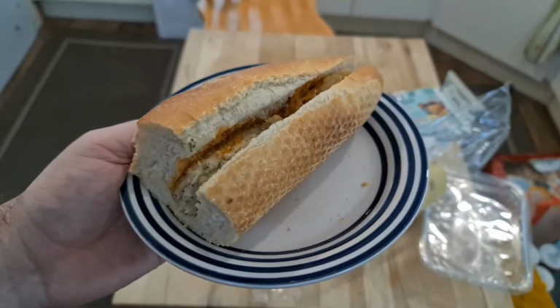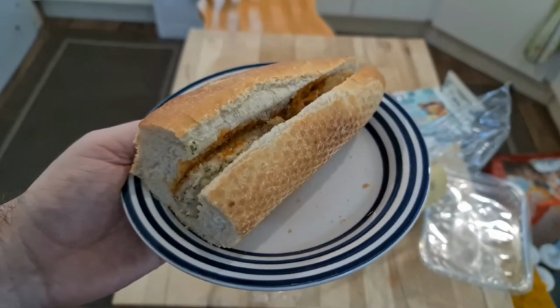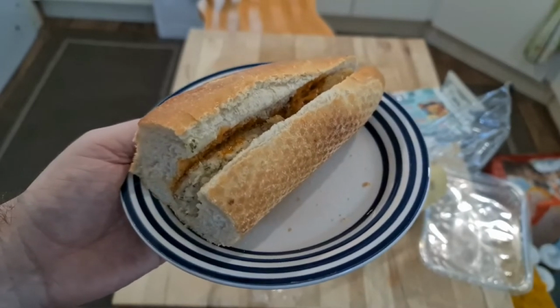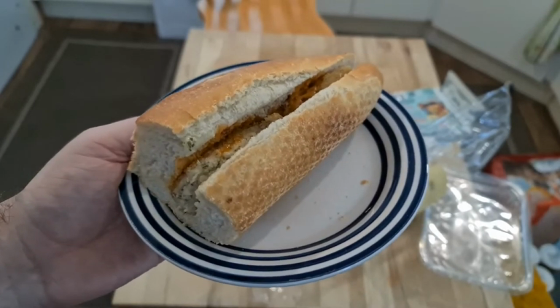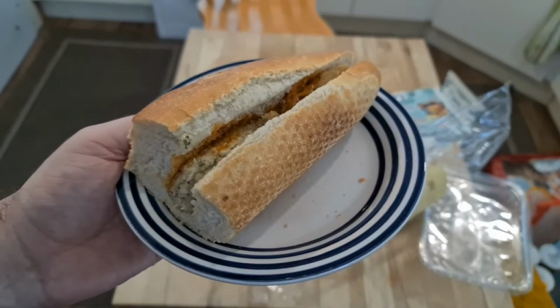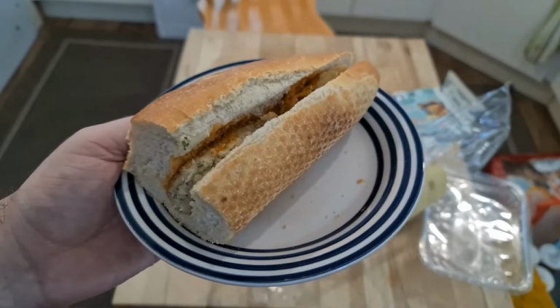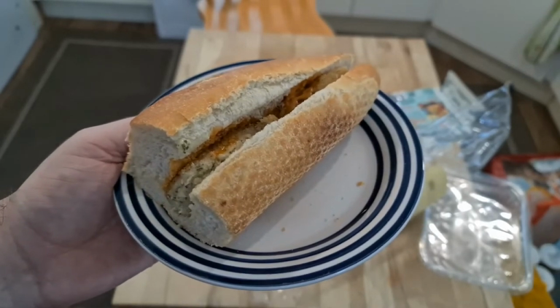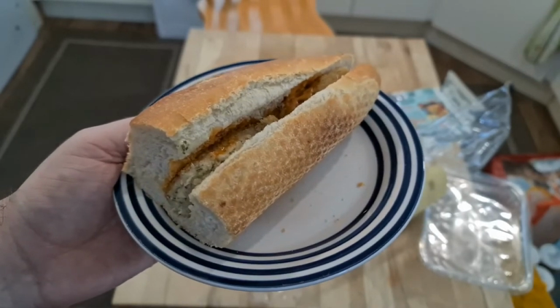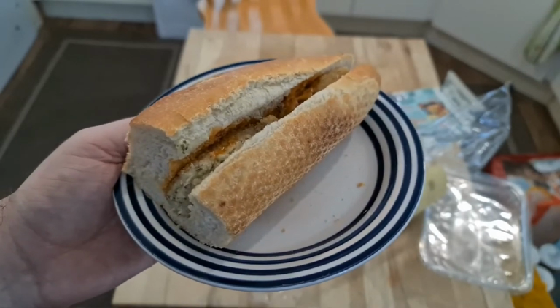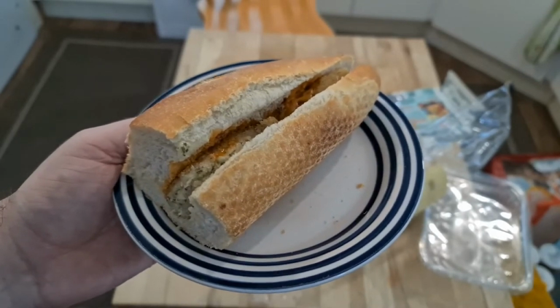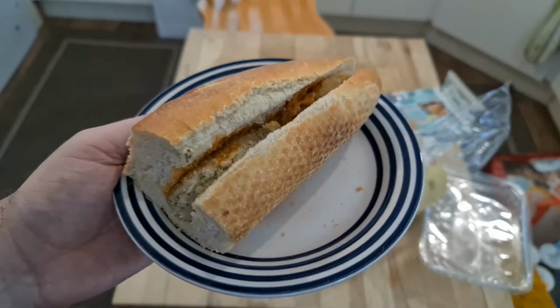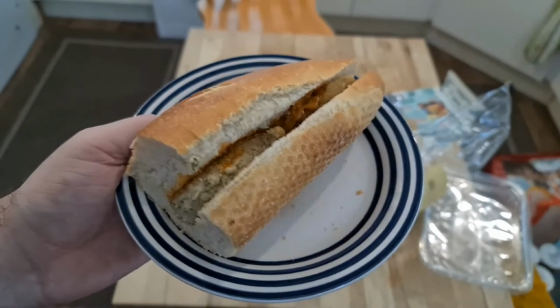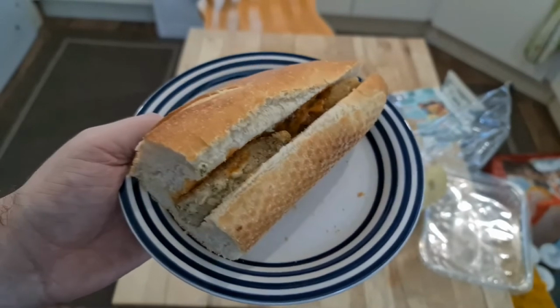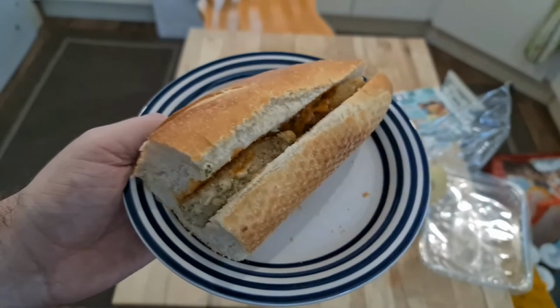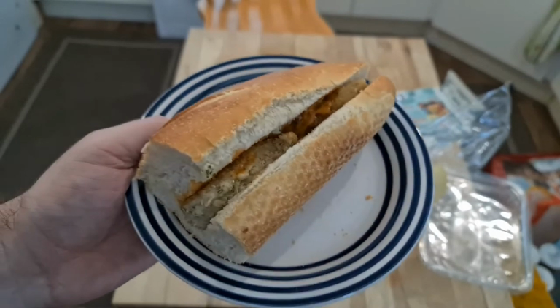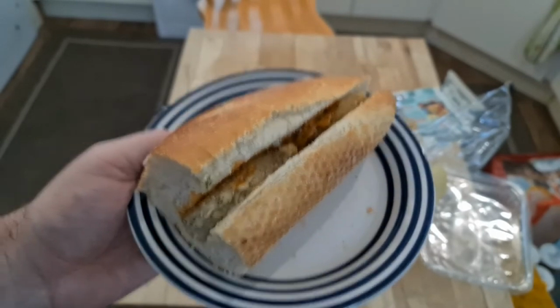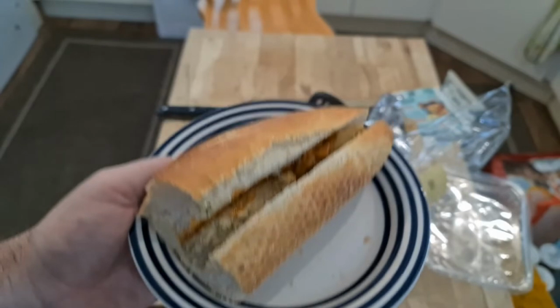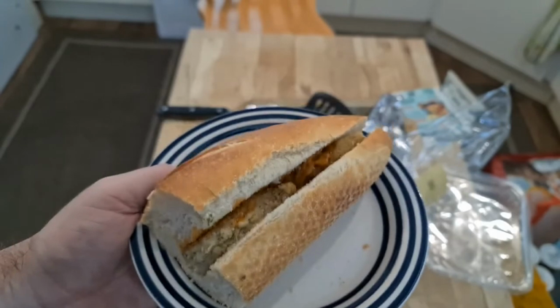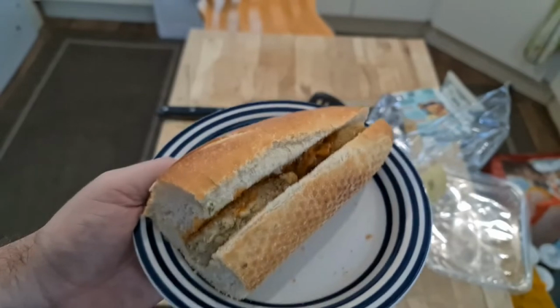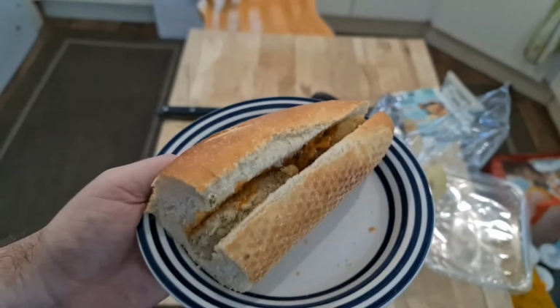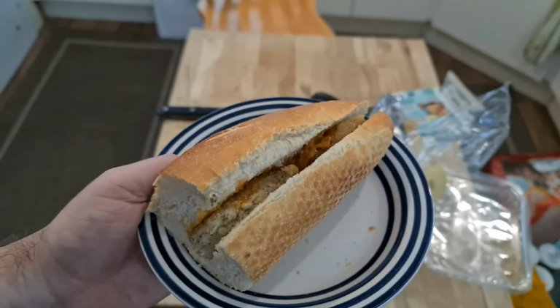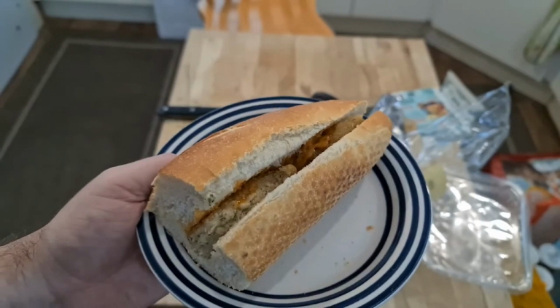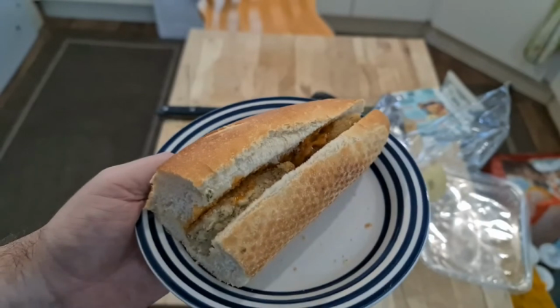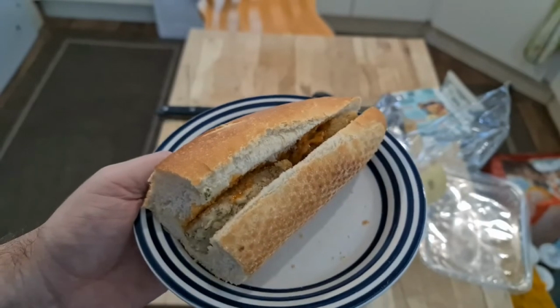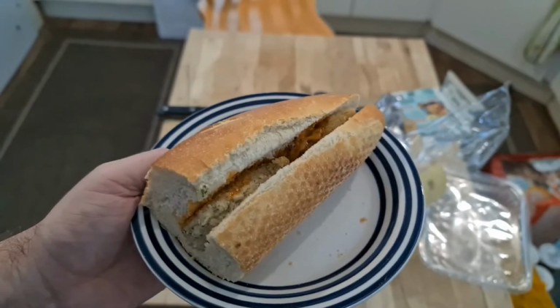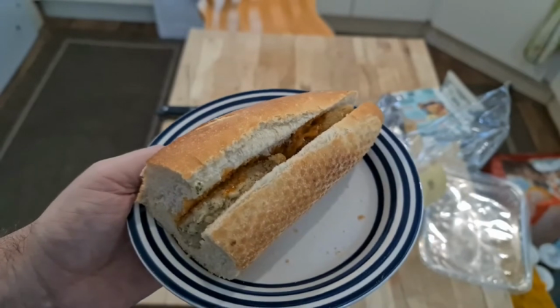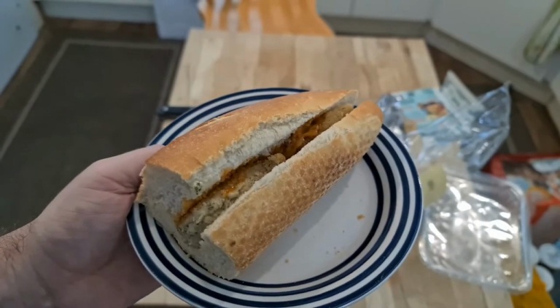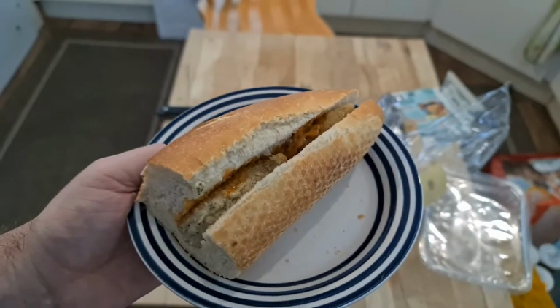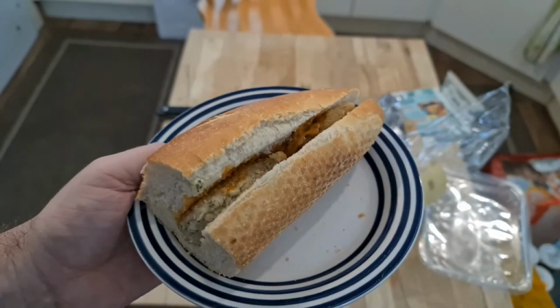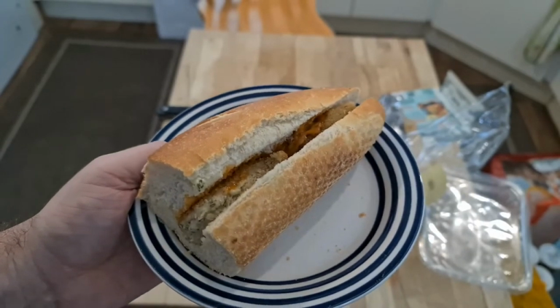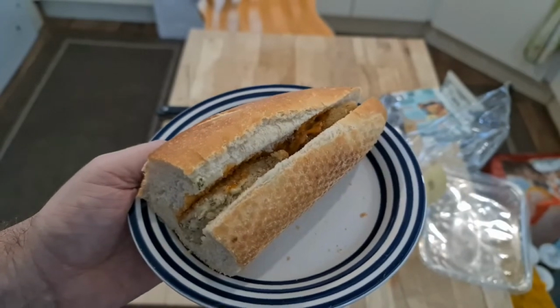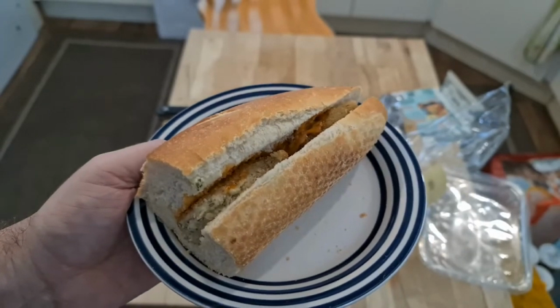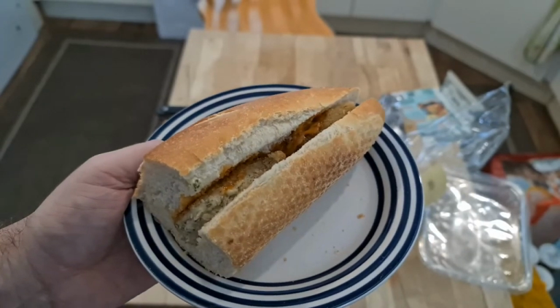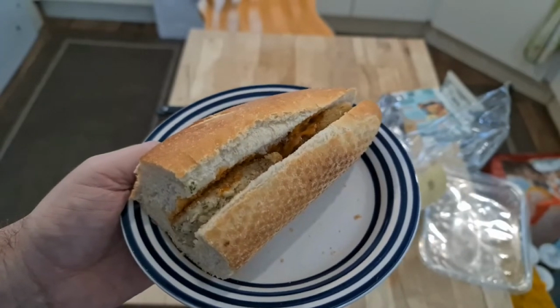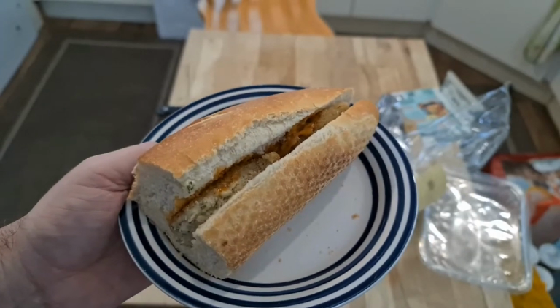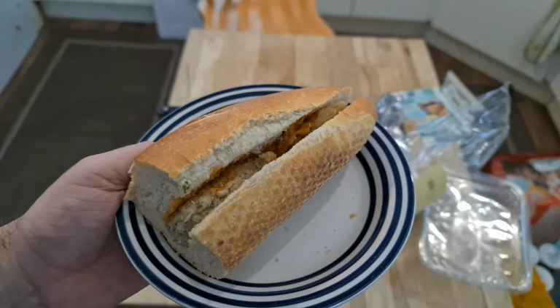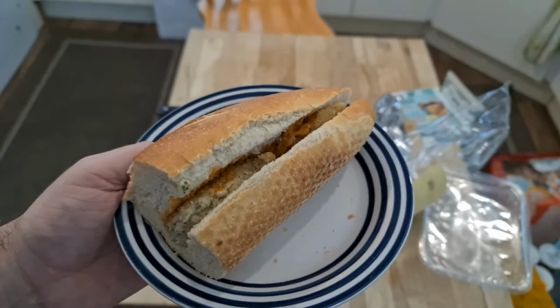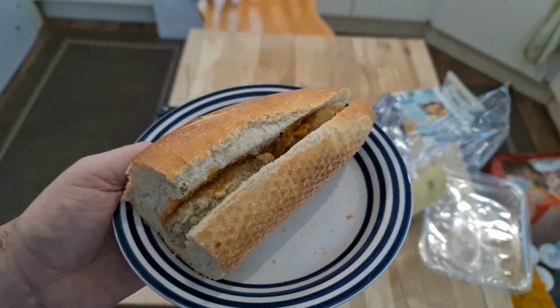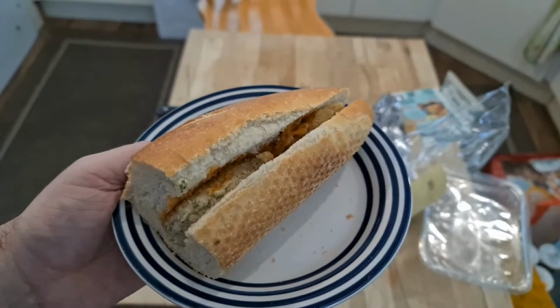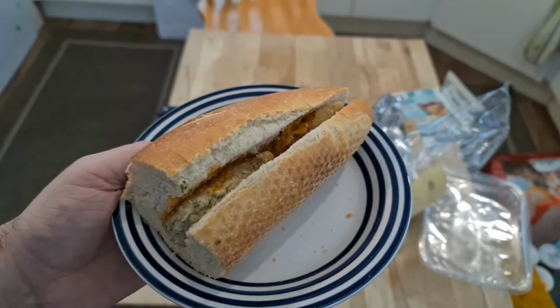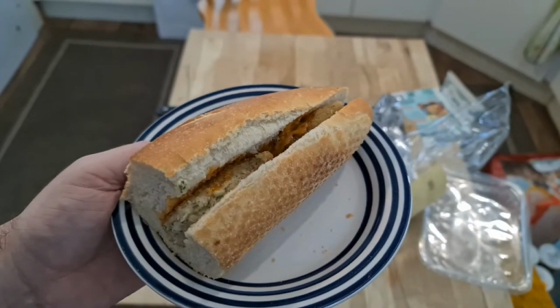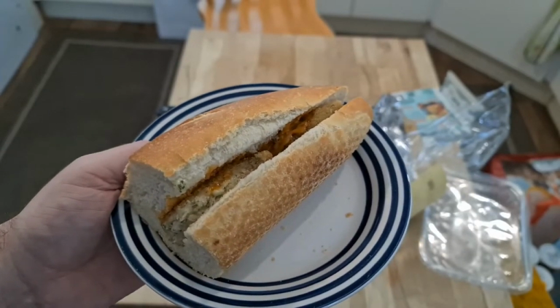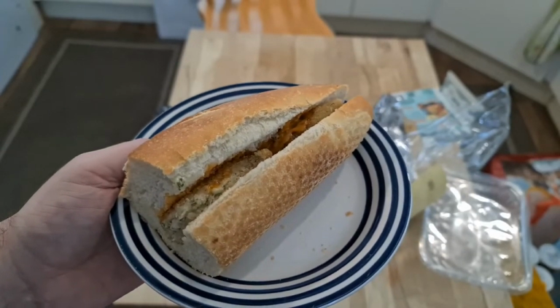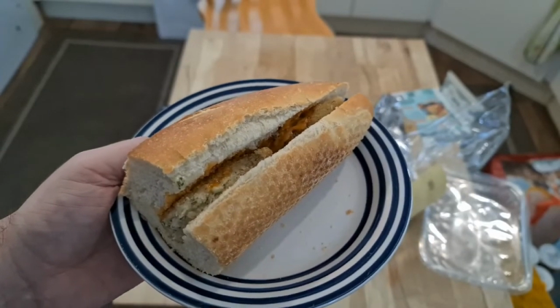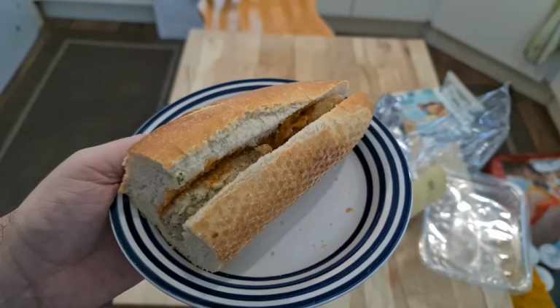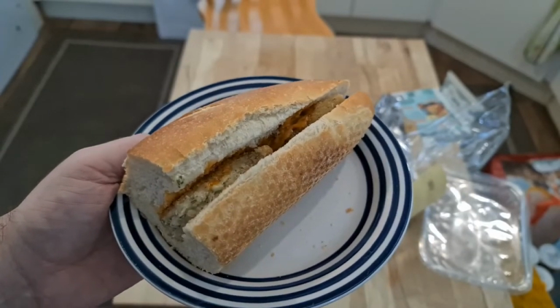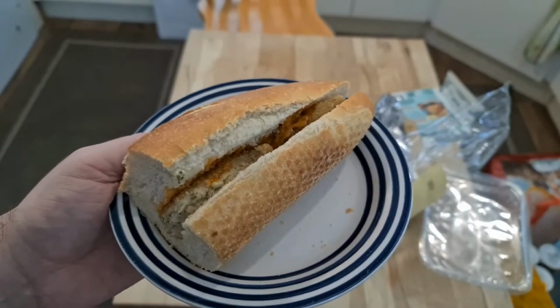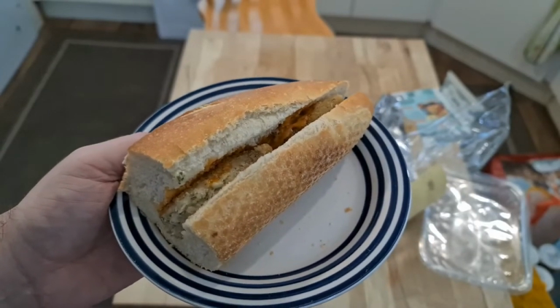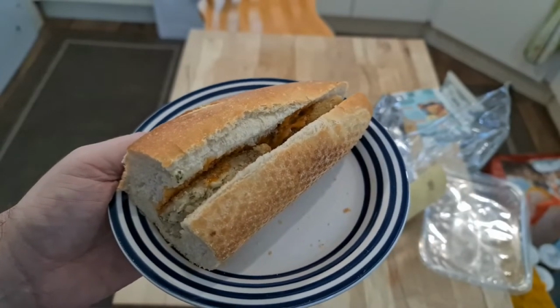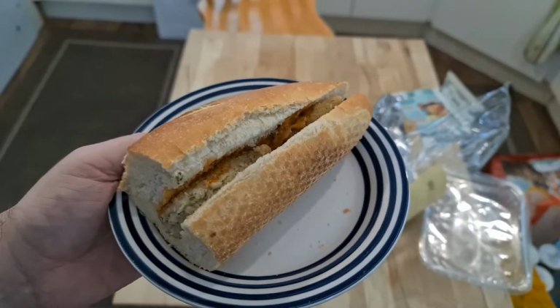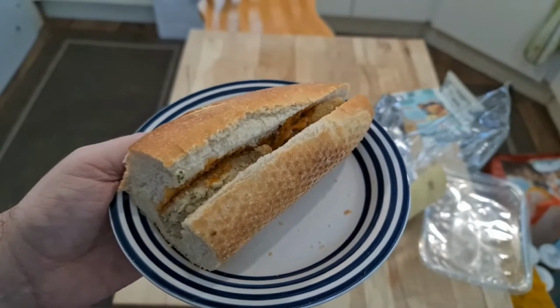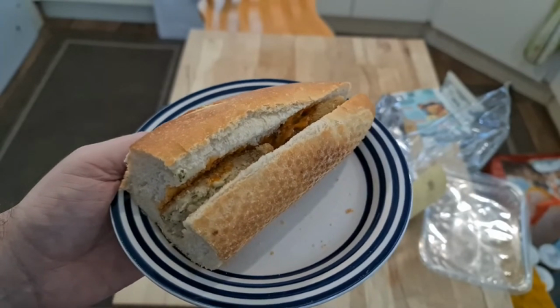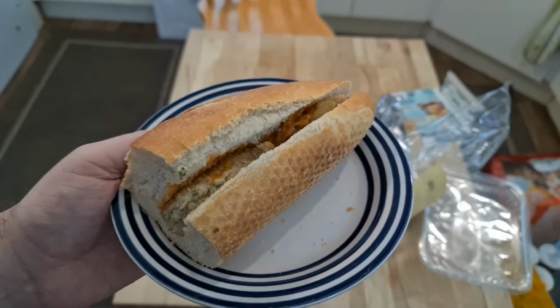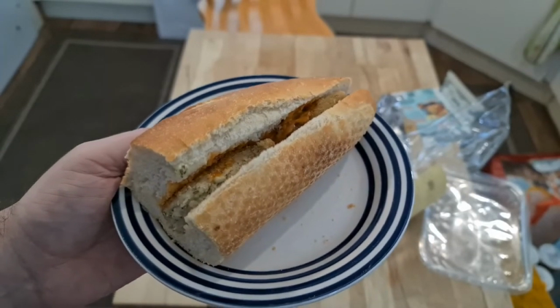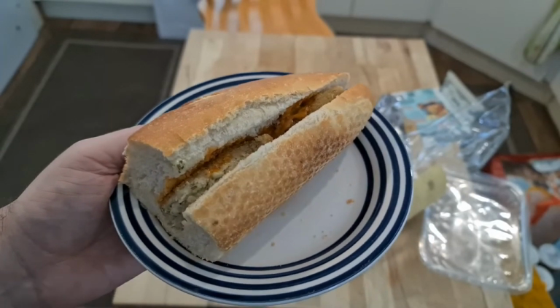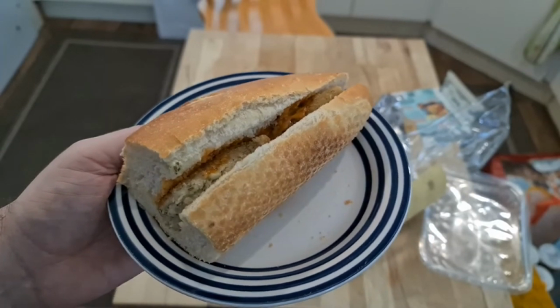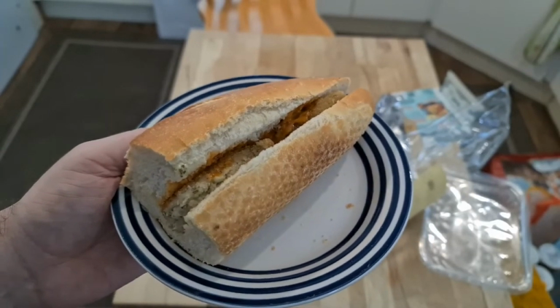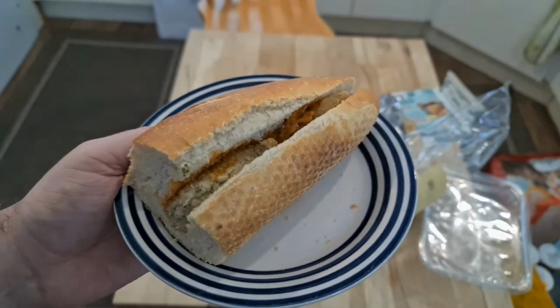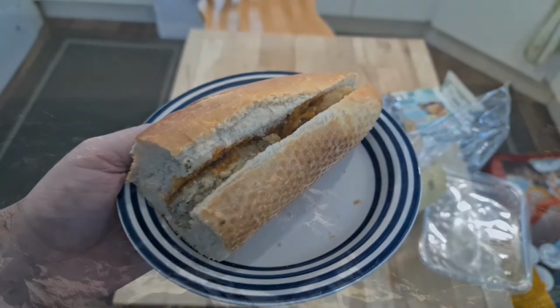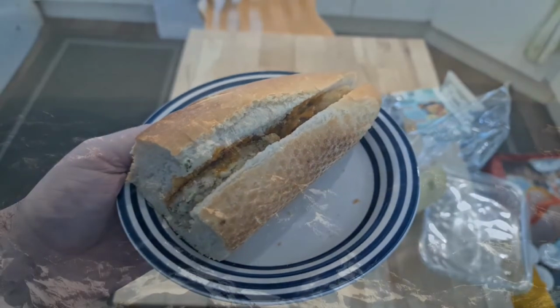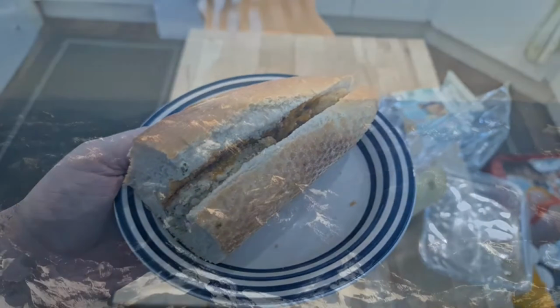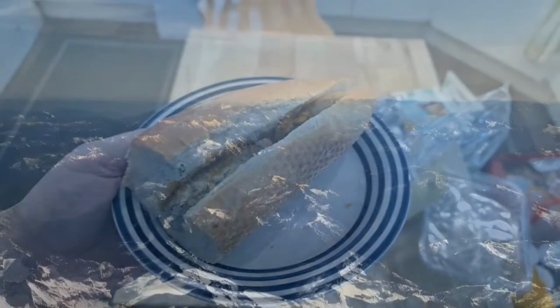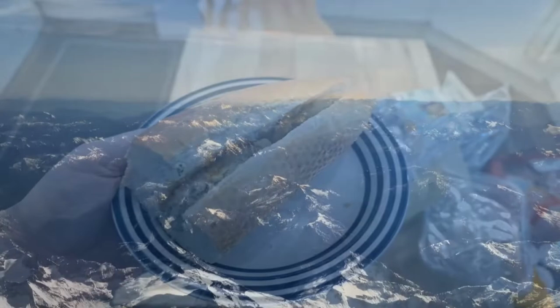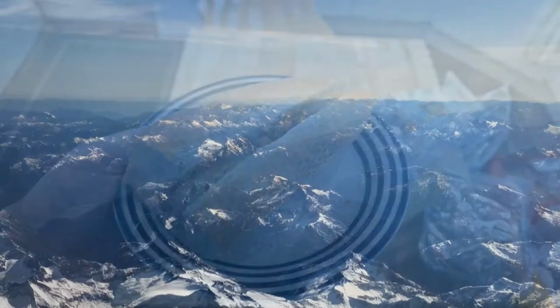I would really, really not buy this product until they fix it. You never throw out food? Never. This is really rare.